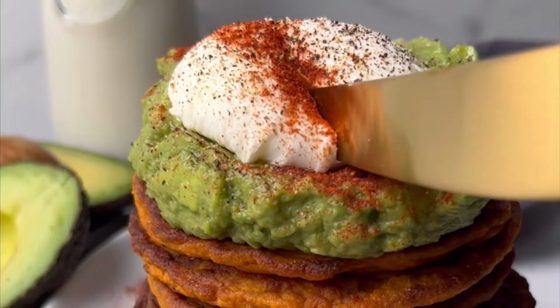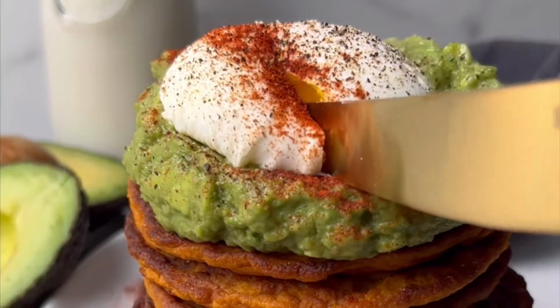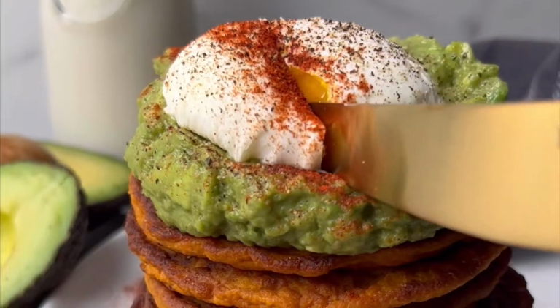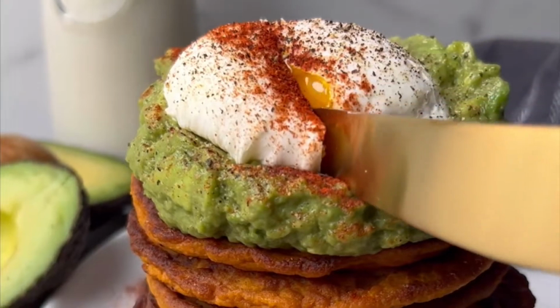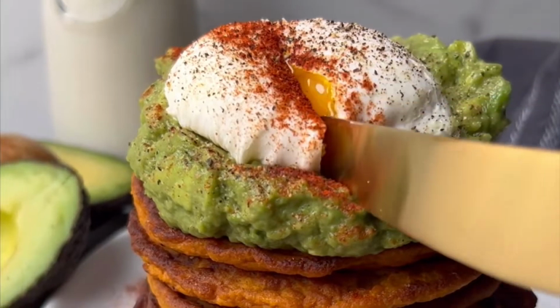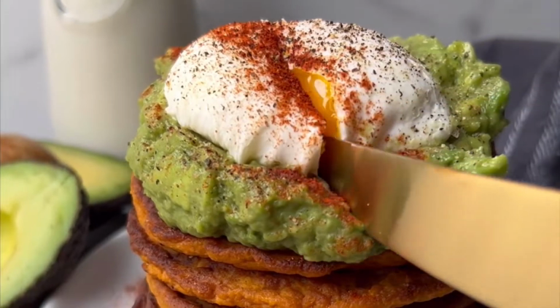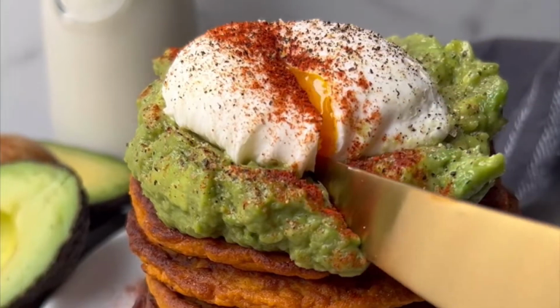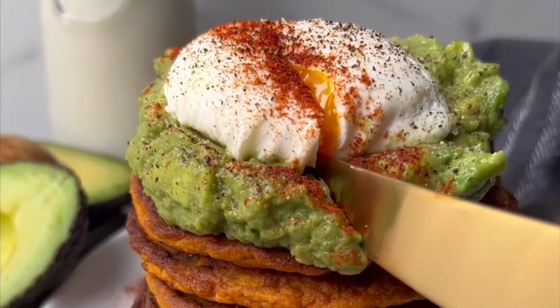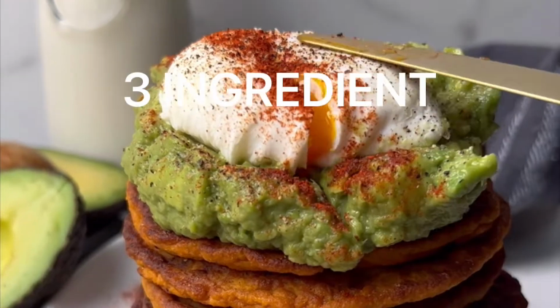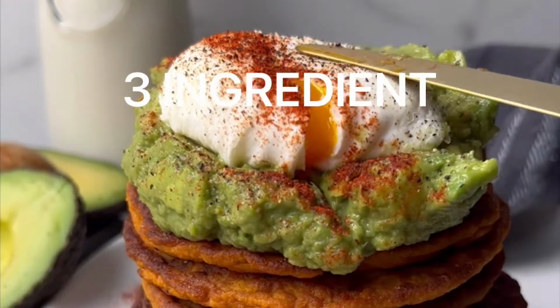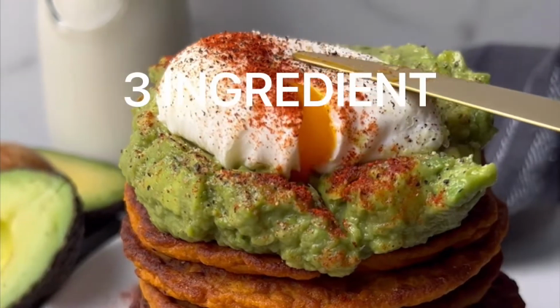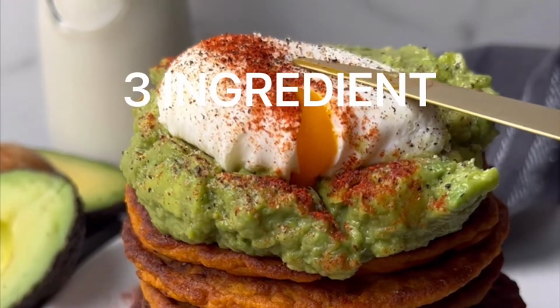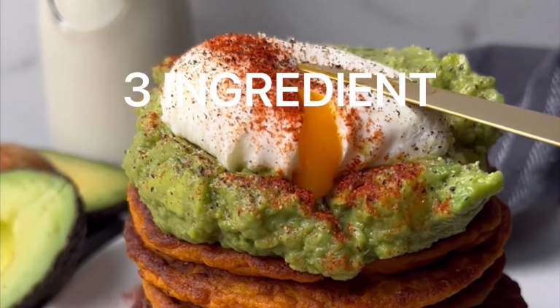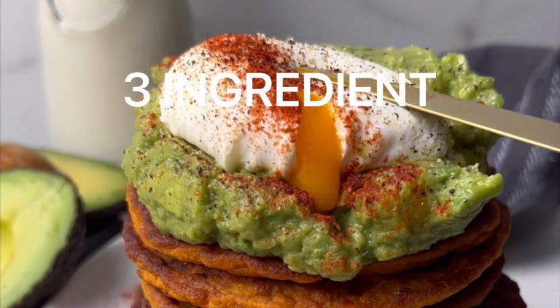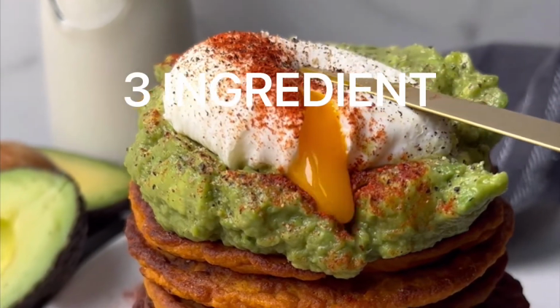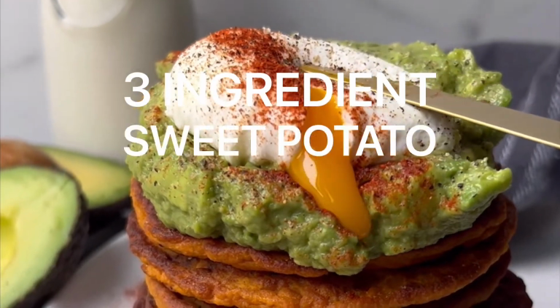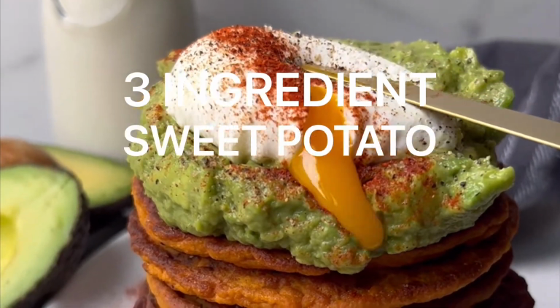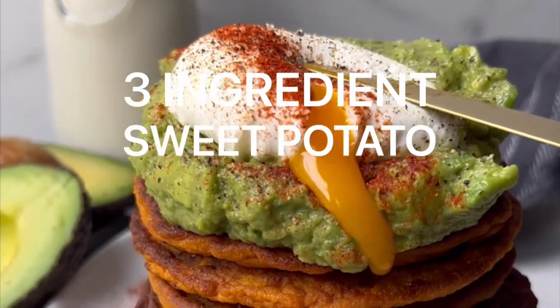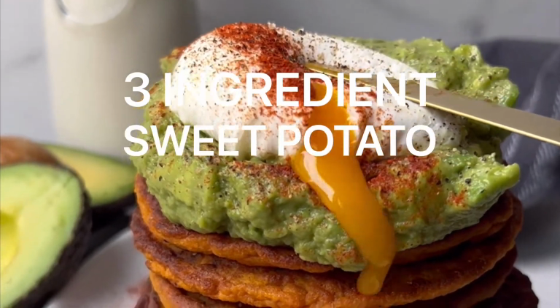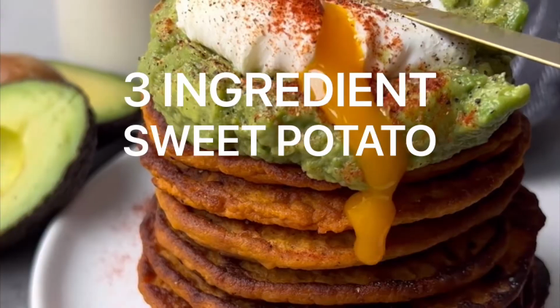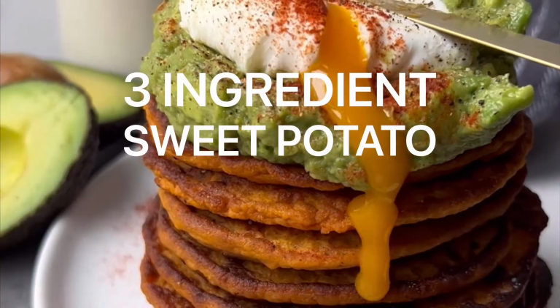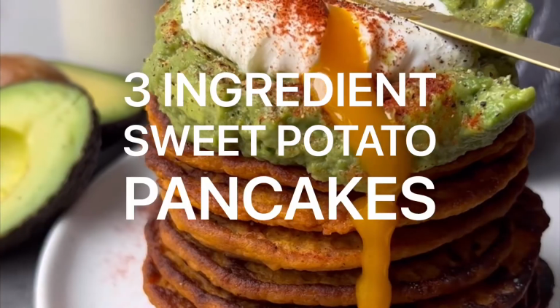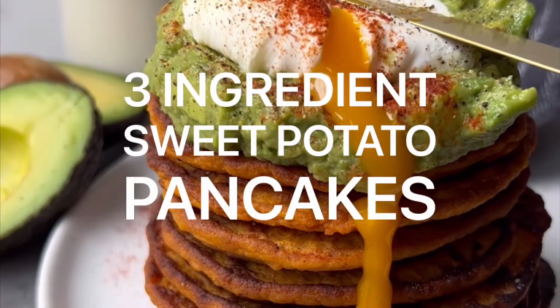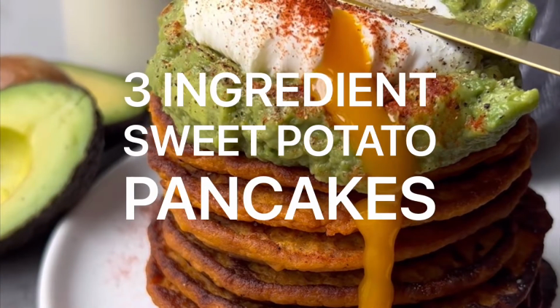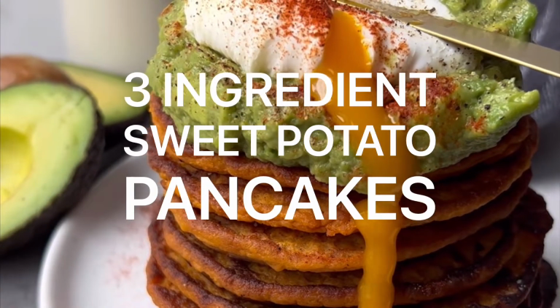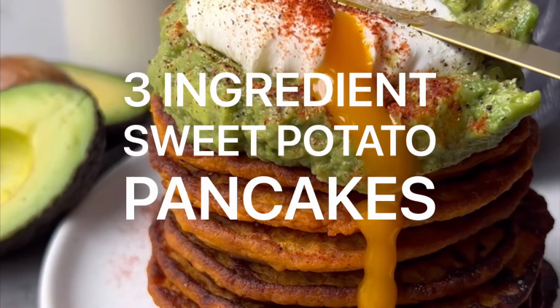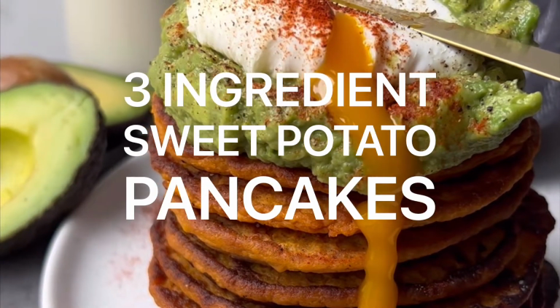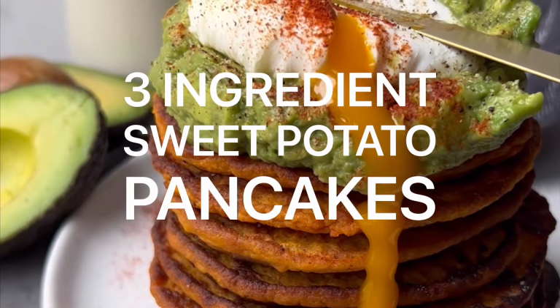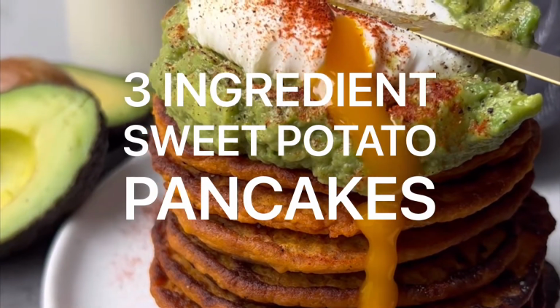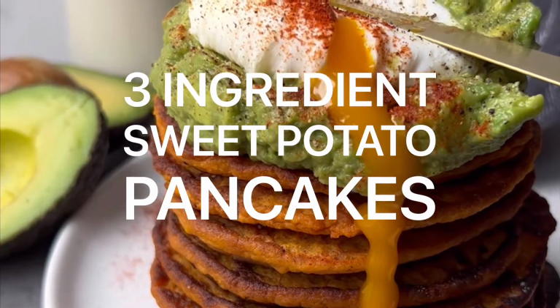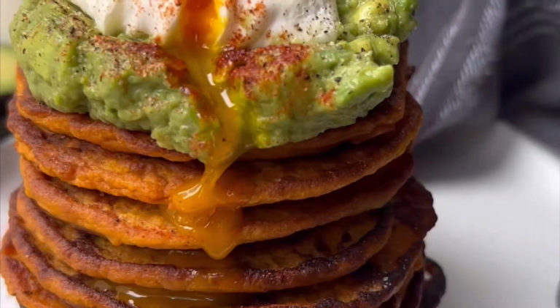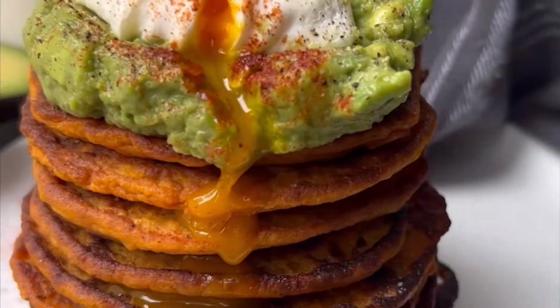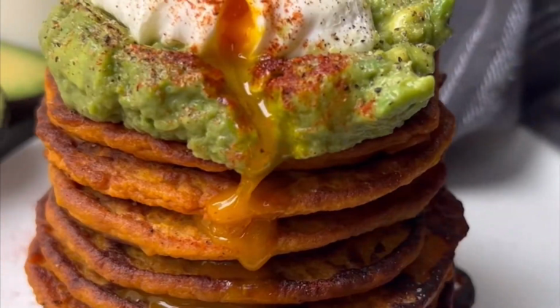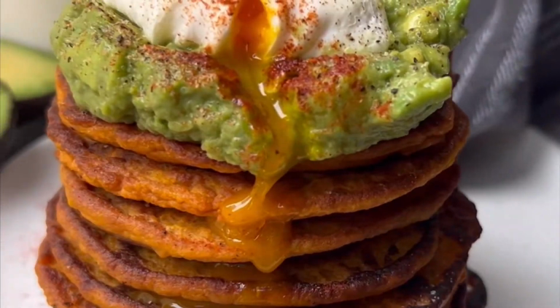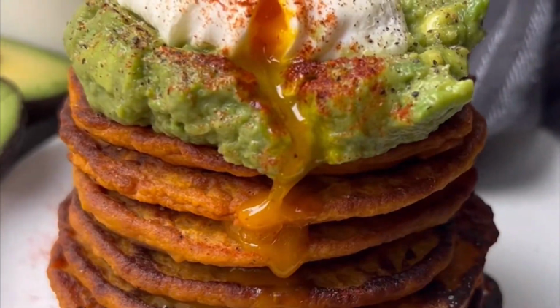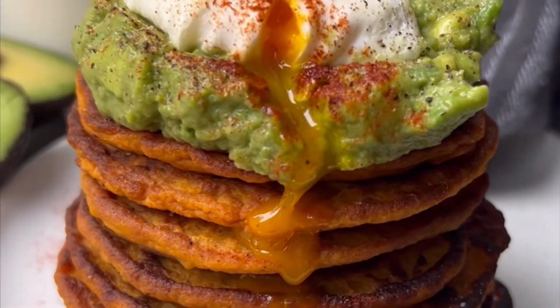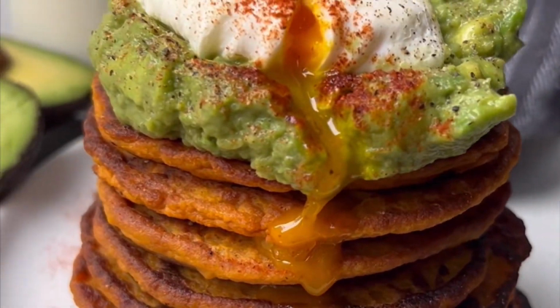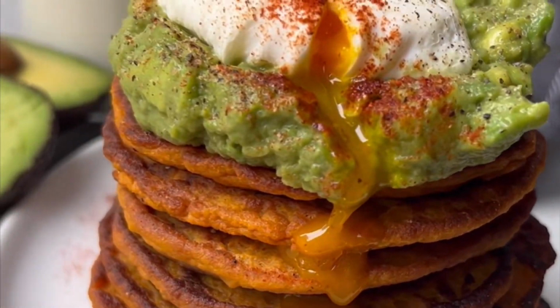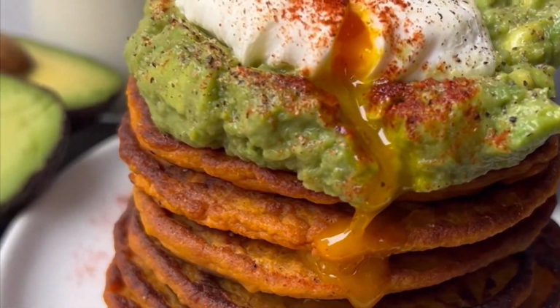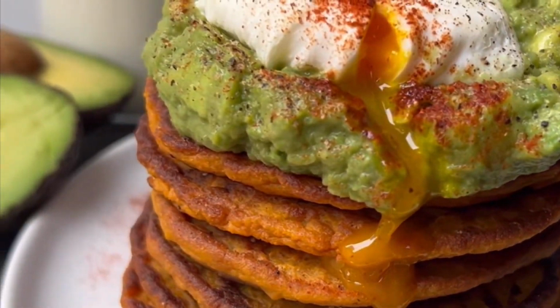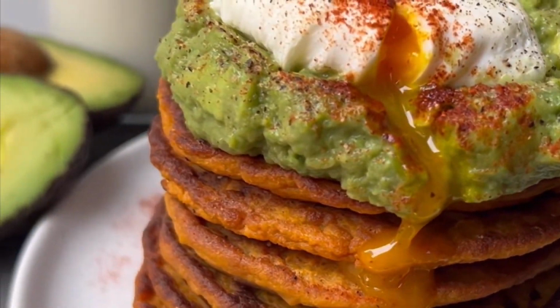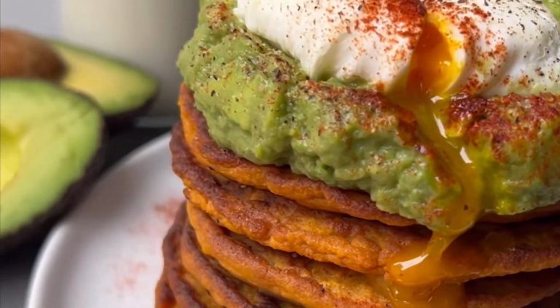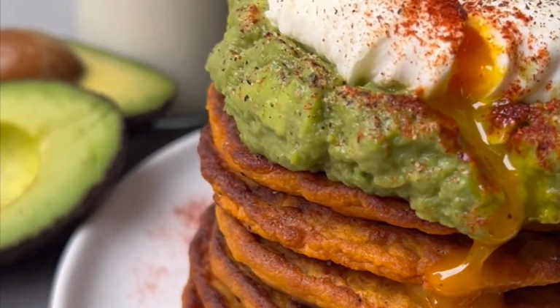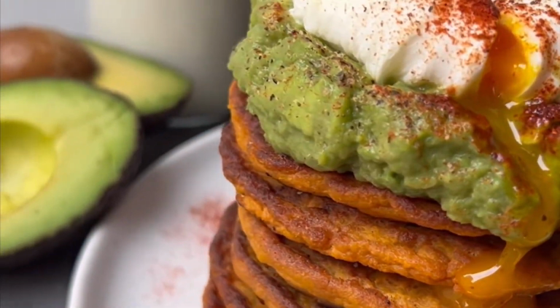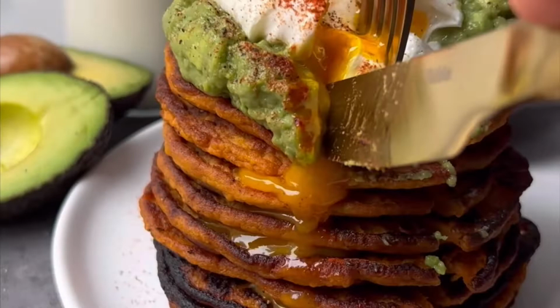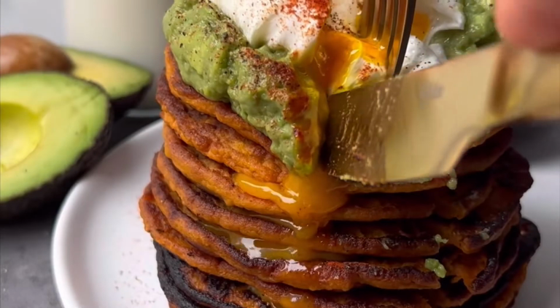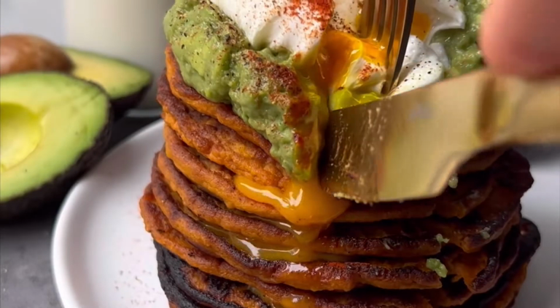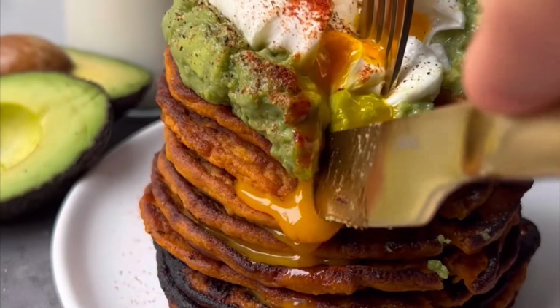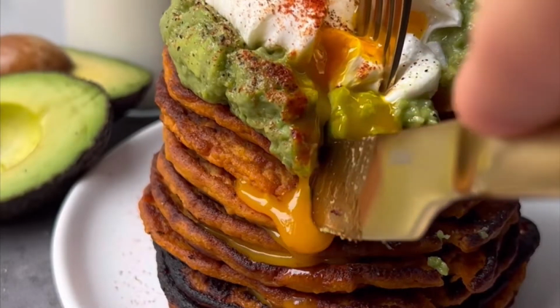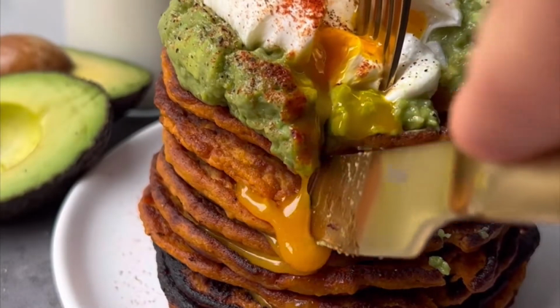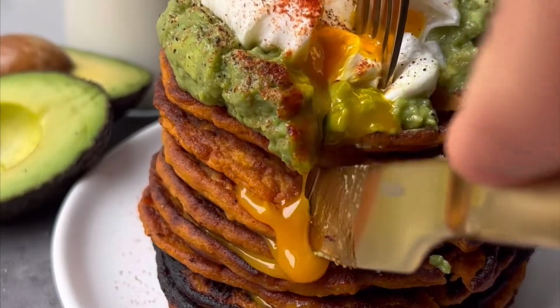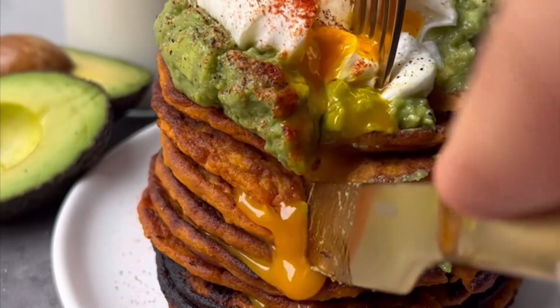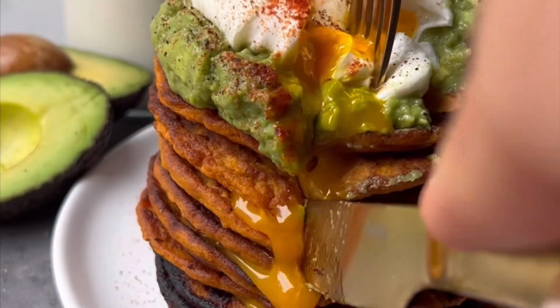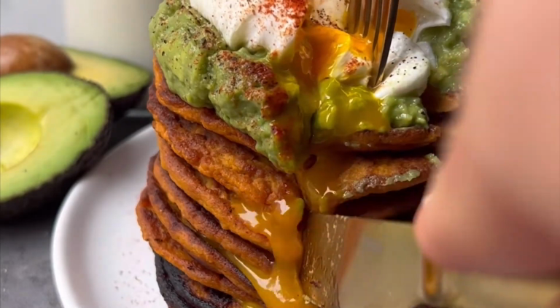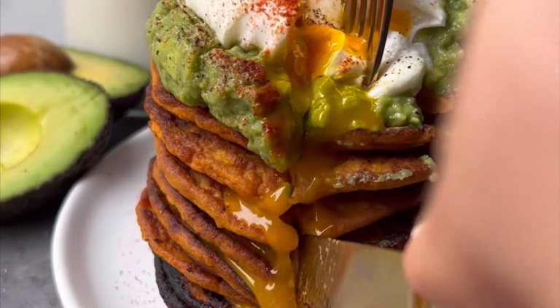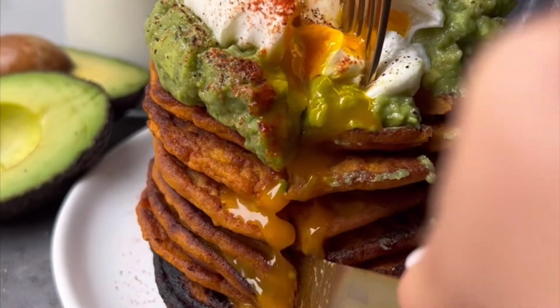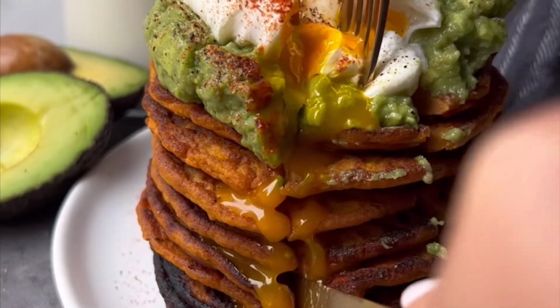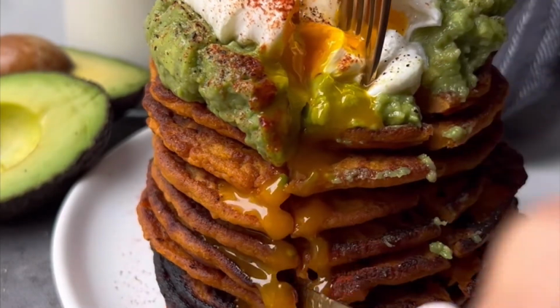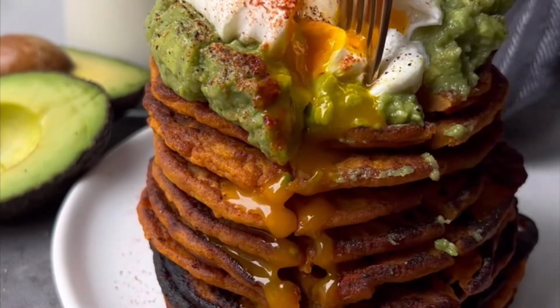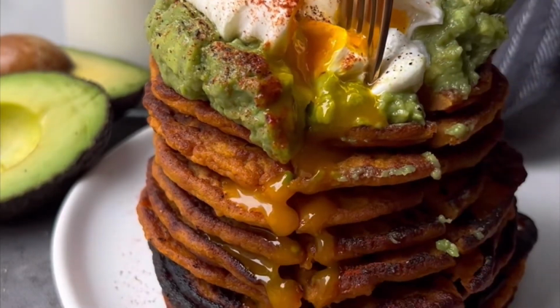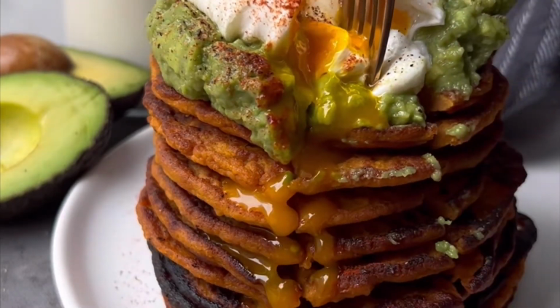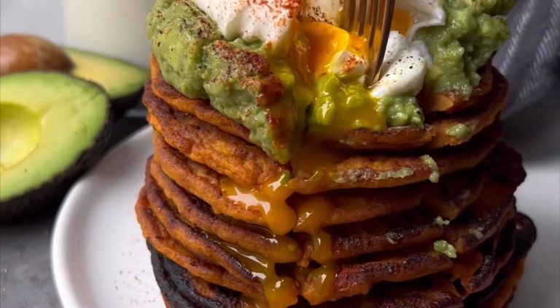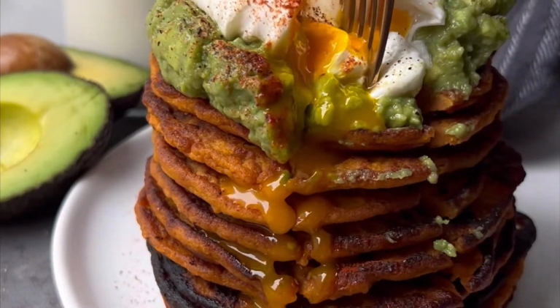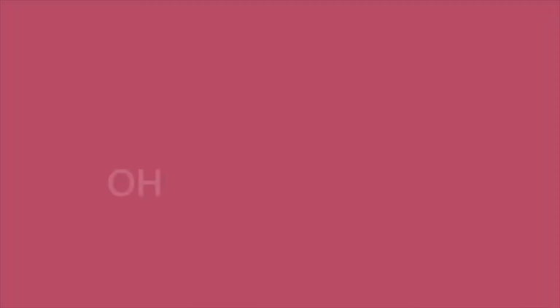Let's make these three ingredient sweet potato pancakes. They are so easy to make. They are dairy-free, gluten-free, and can also be made vegan.